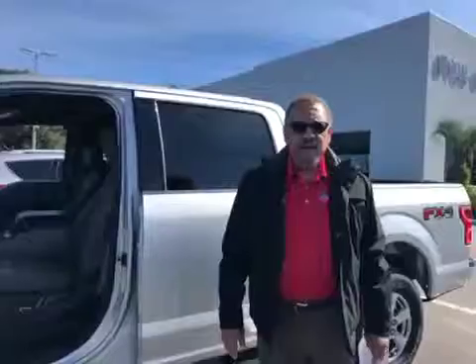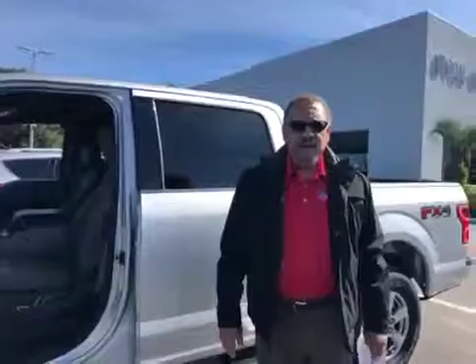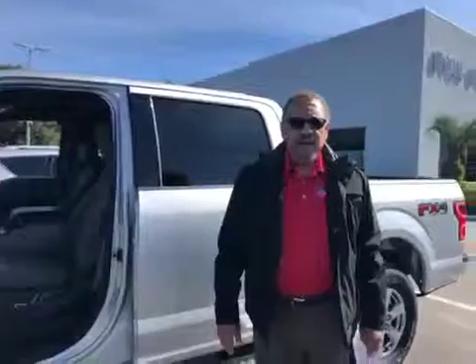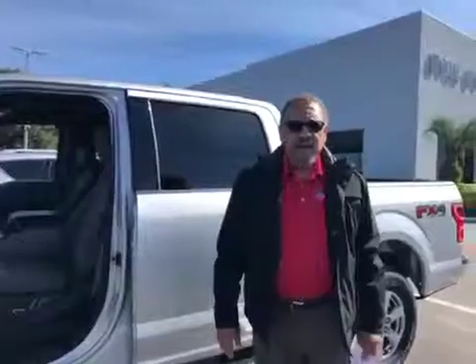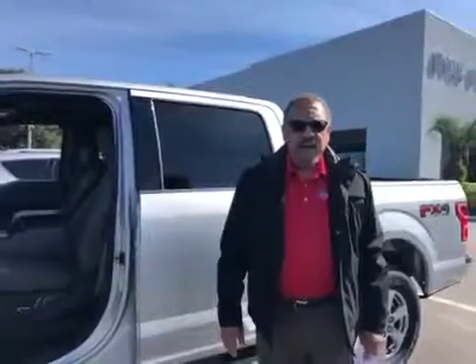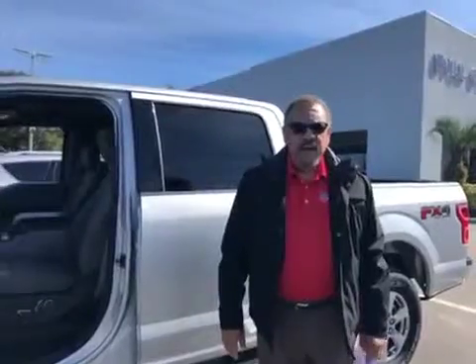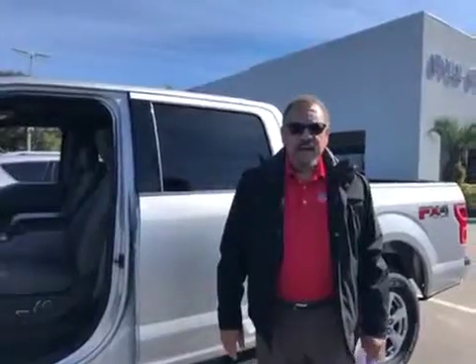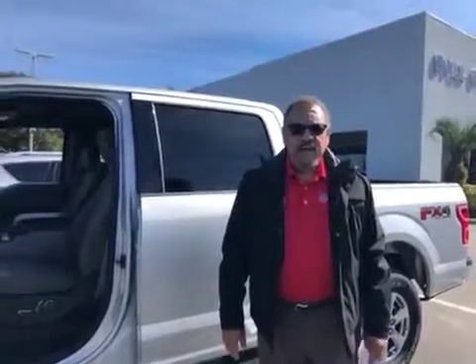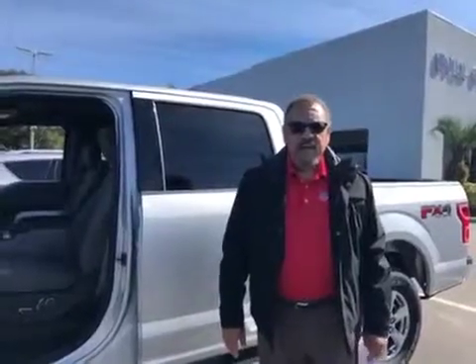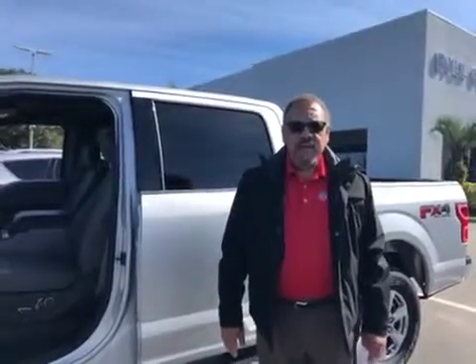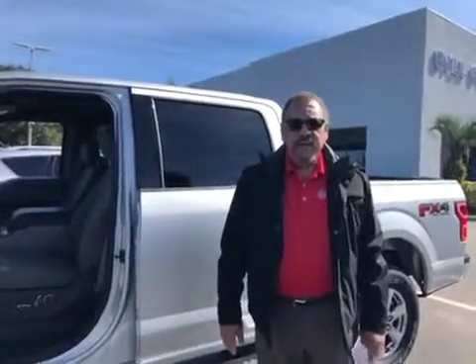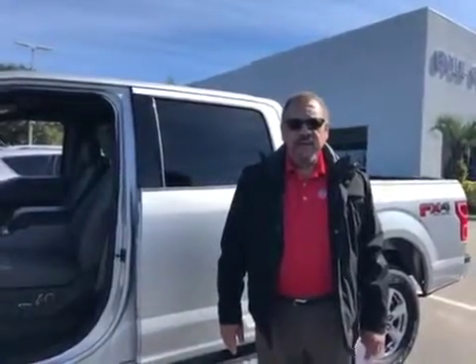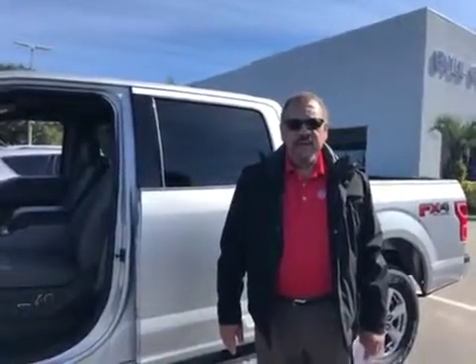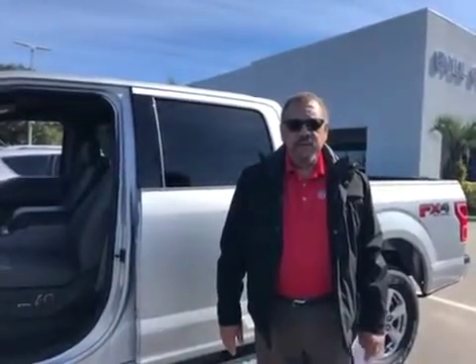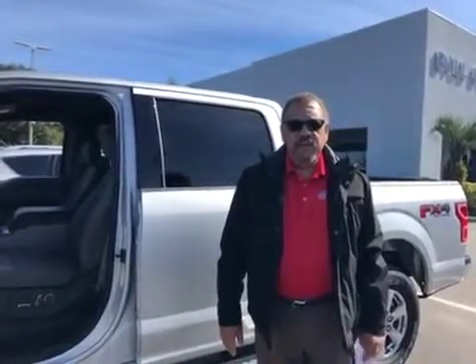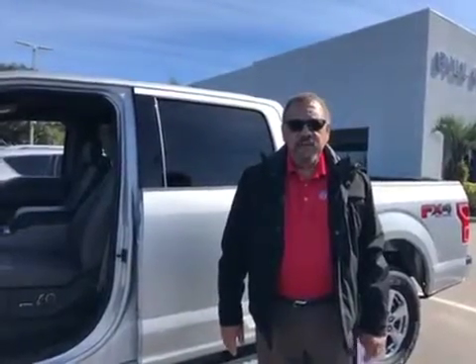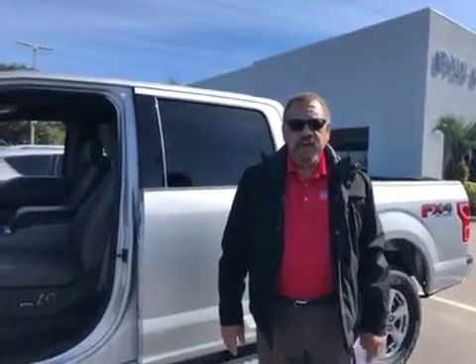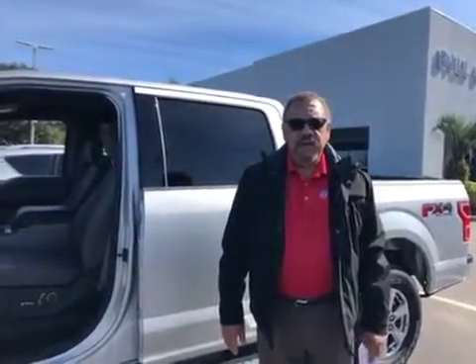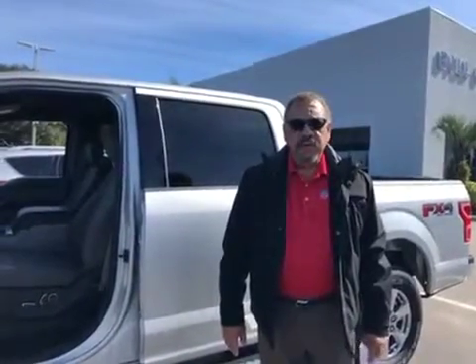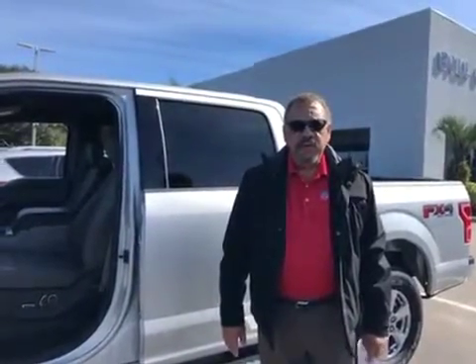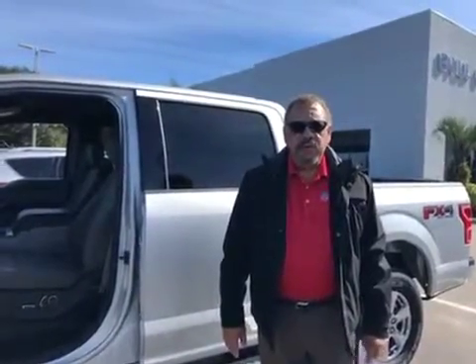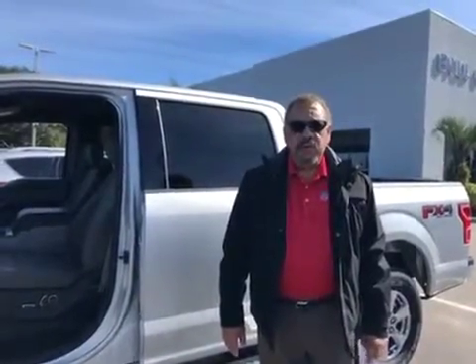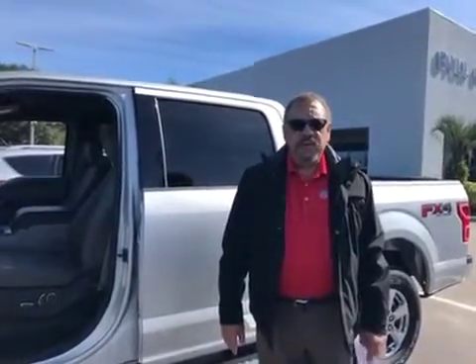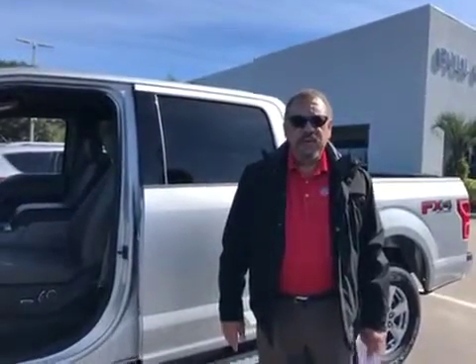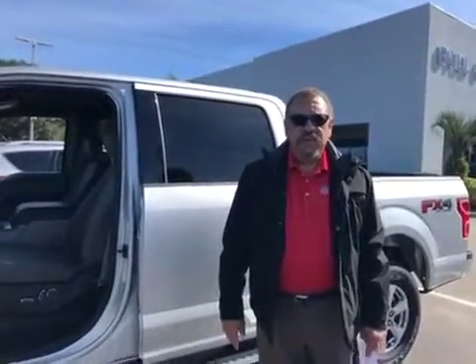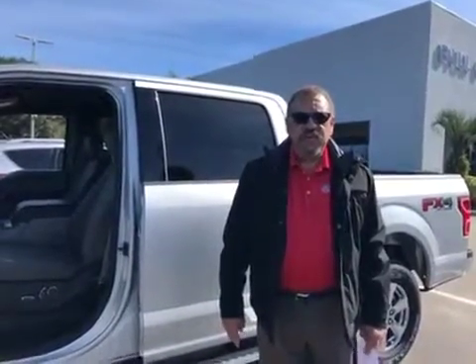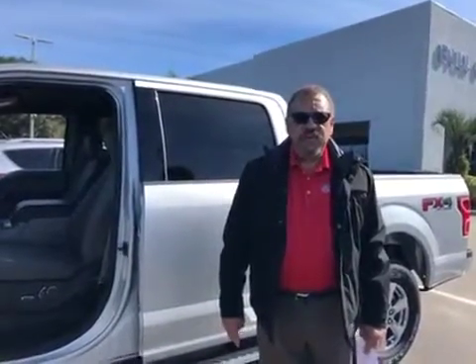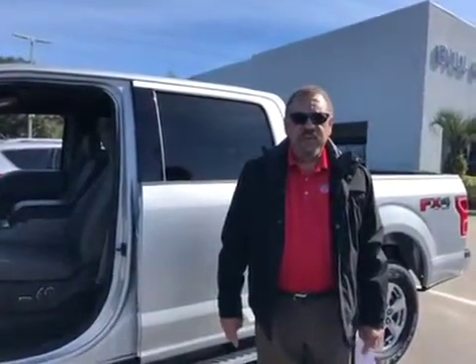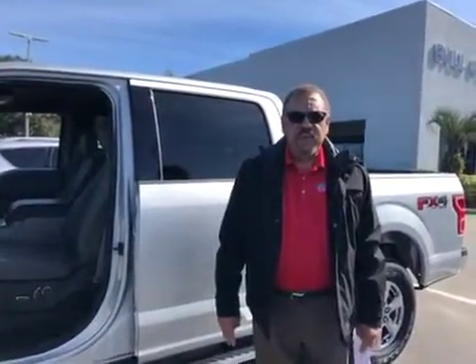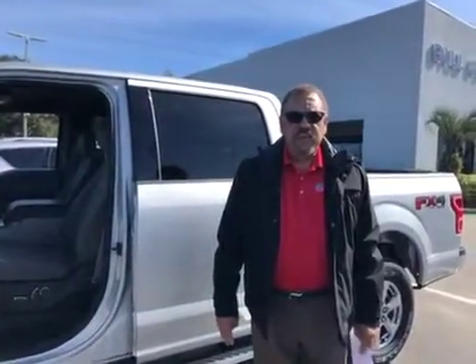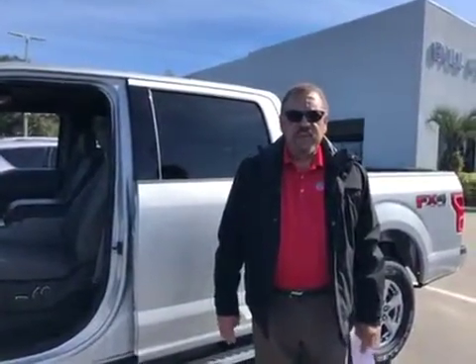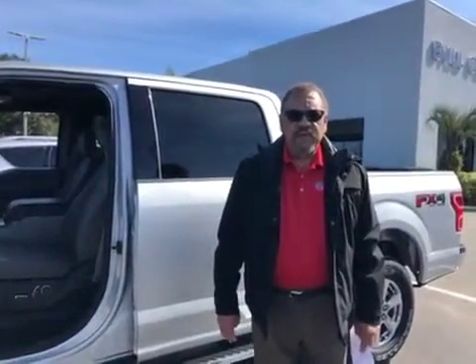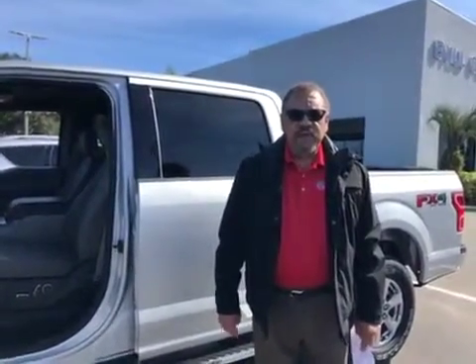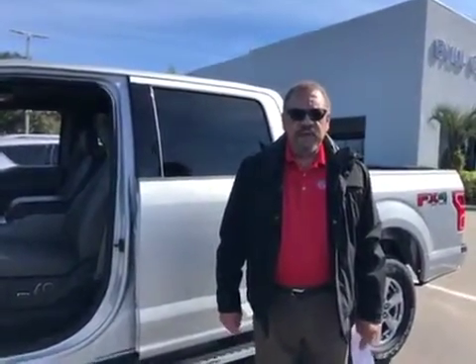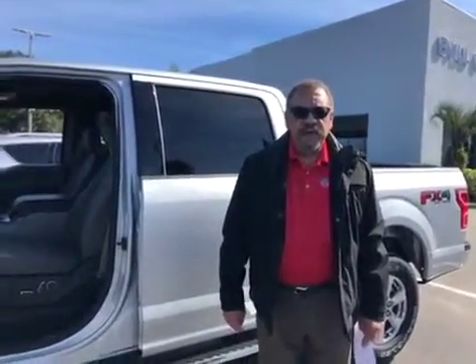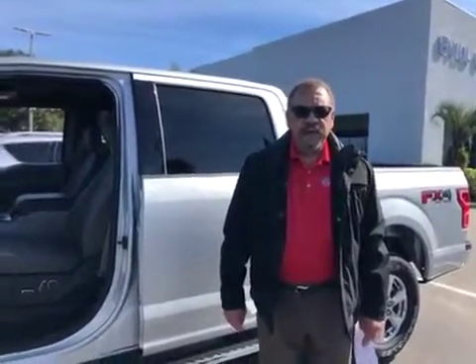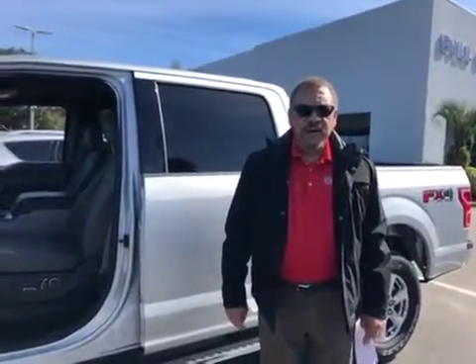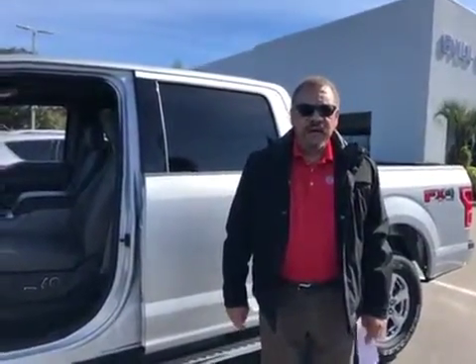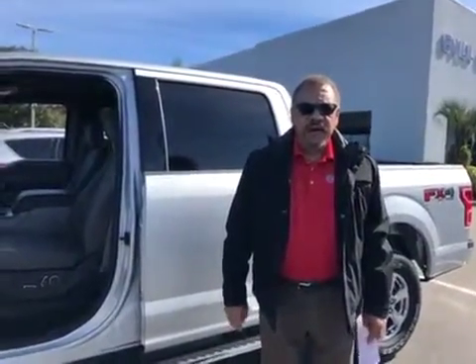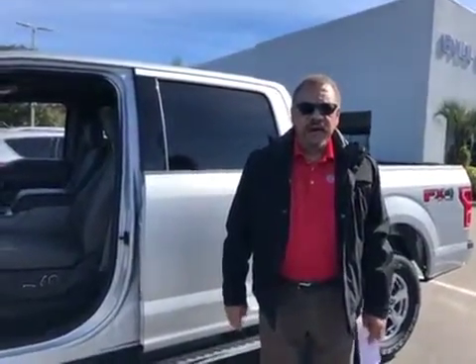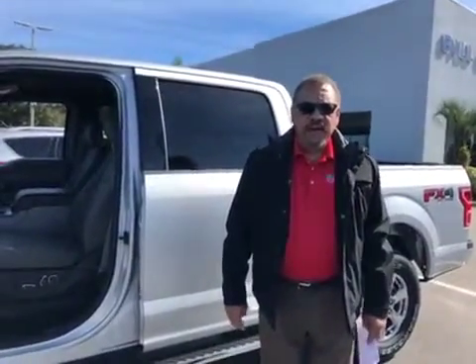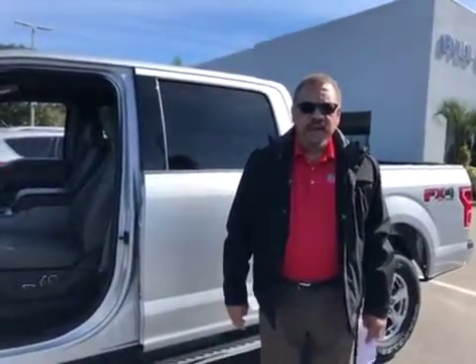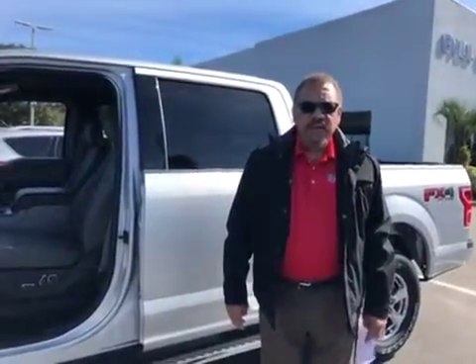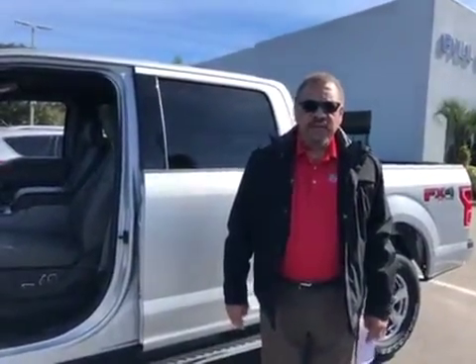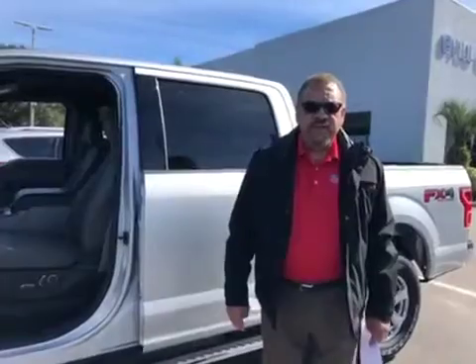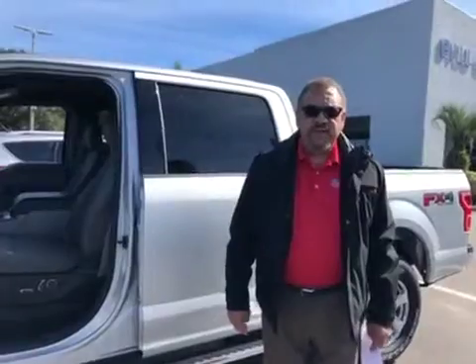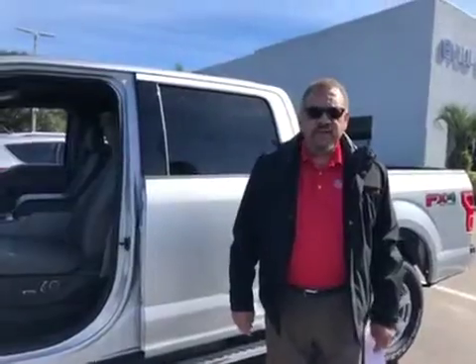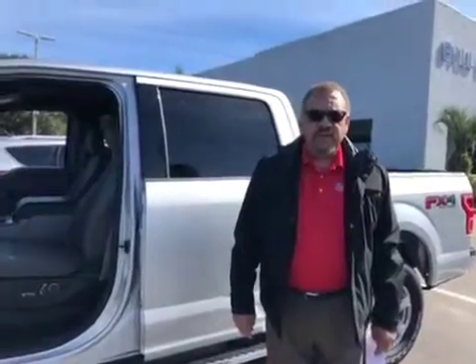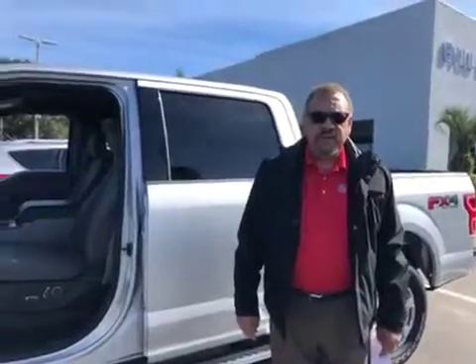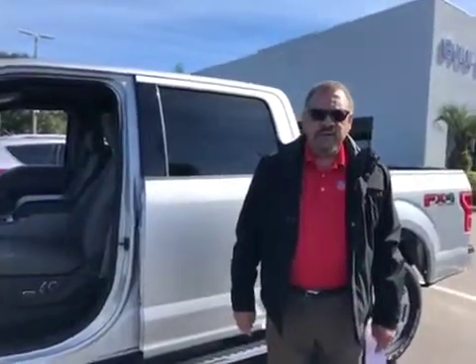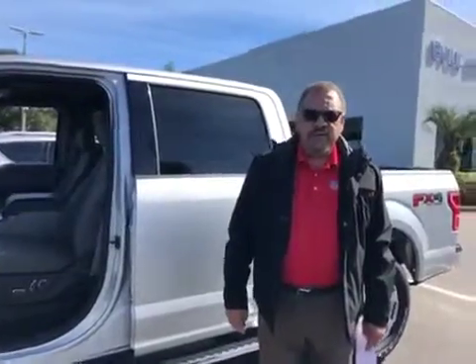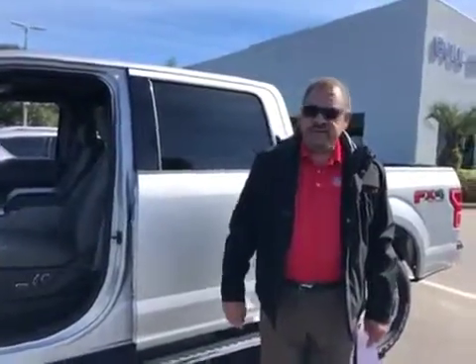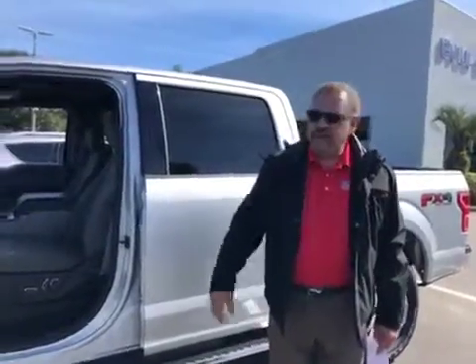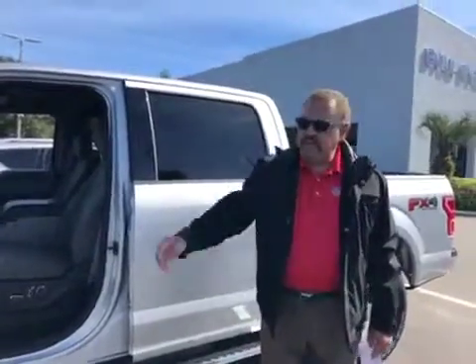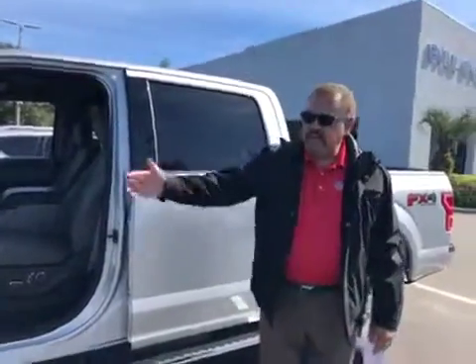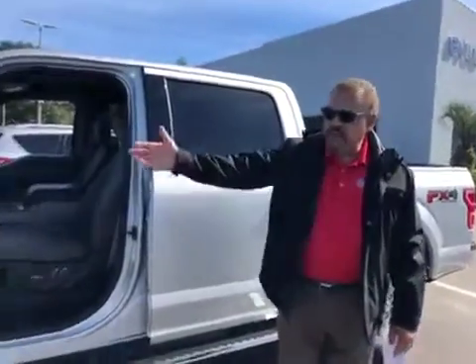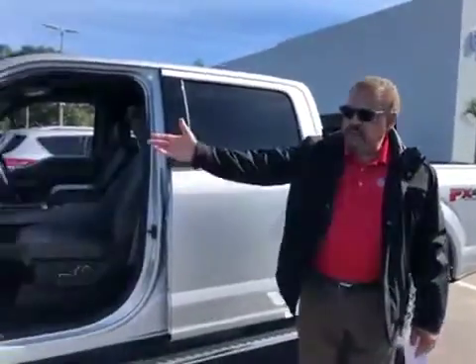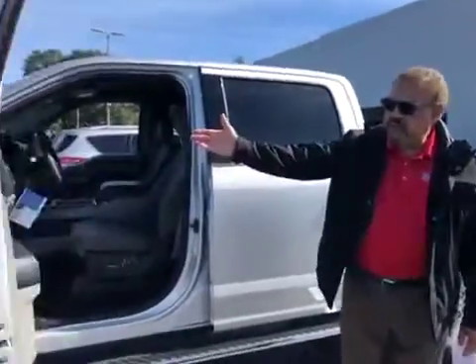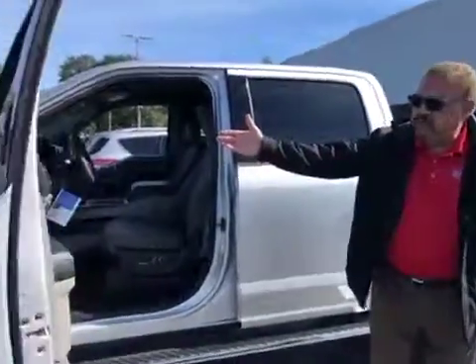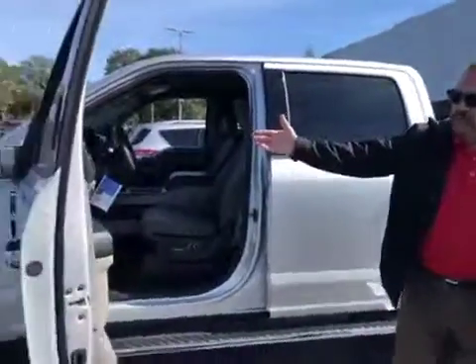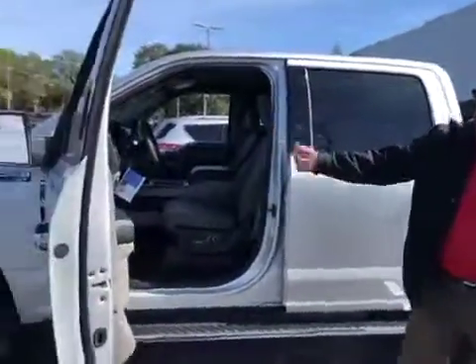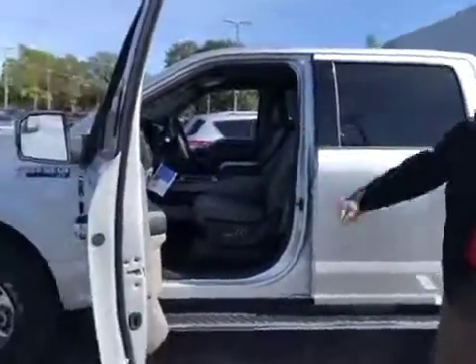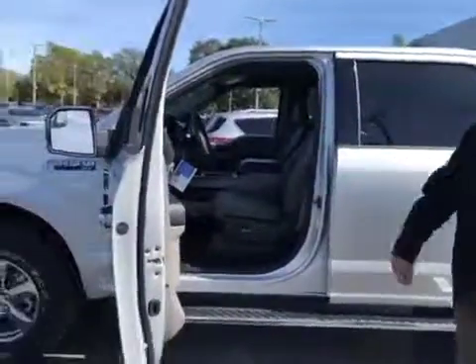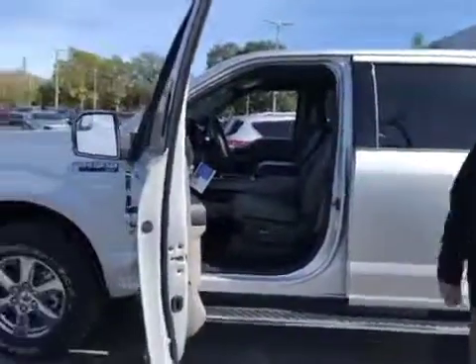Hi Eric, my name is Mario Mirabal with Bill Curry Ford. I understand you're interested in this beautiful truck.